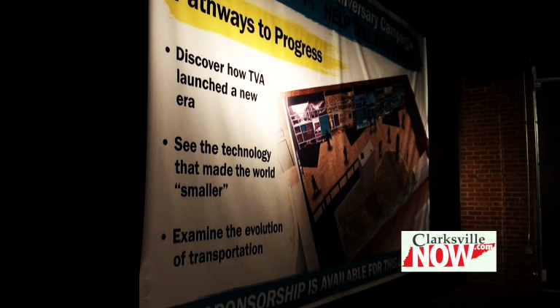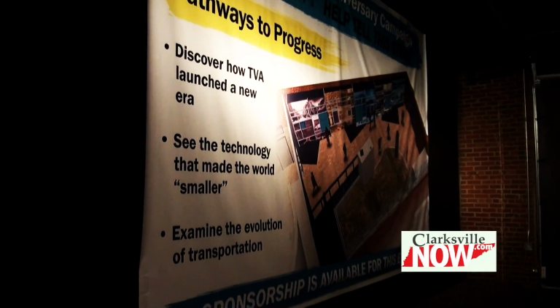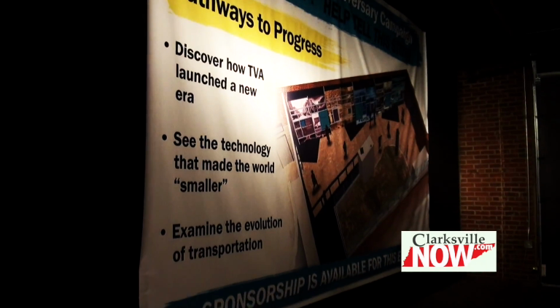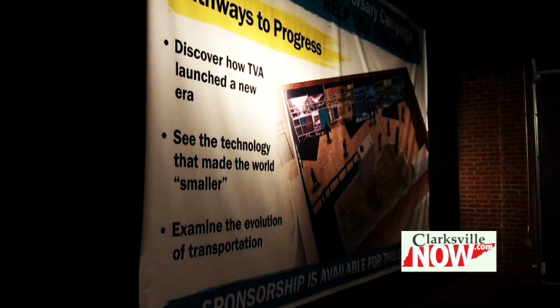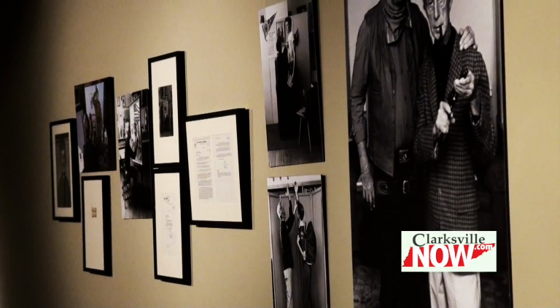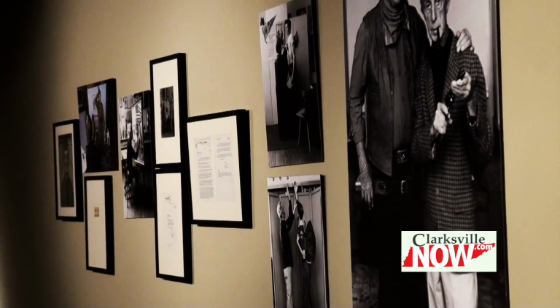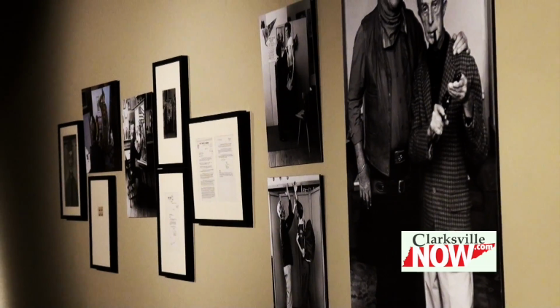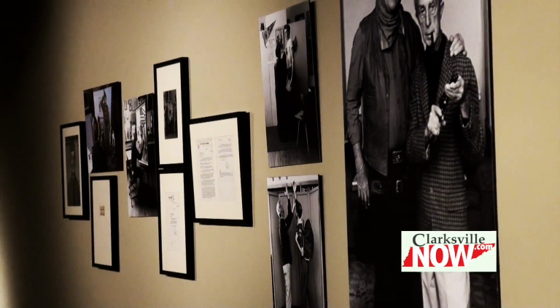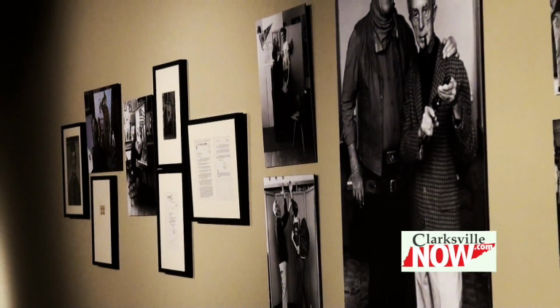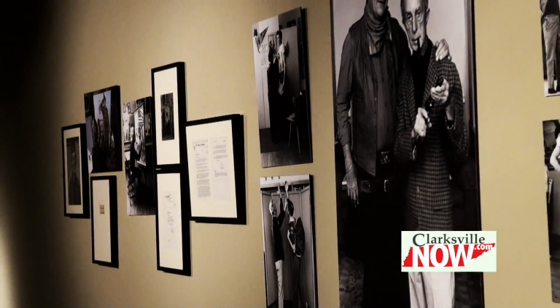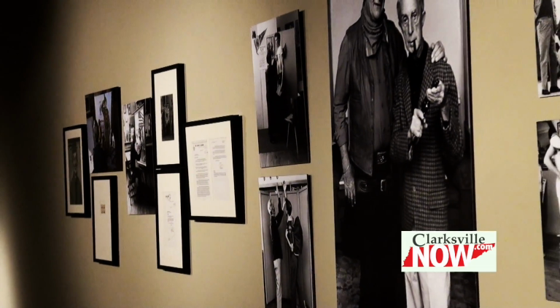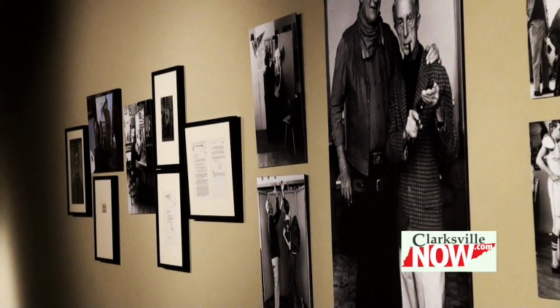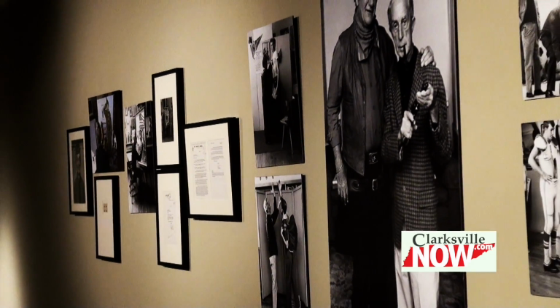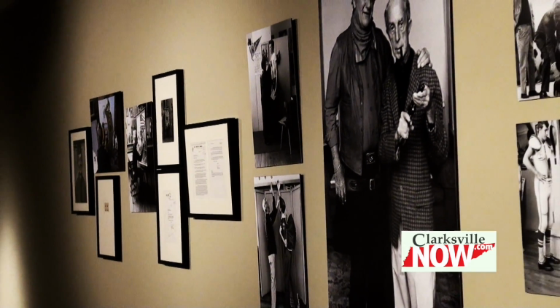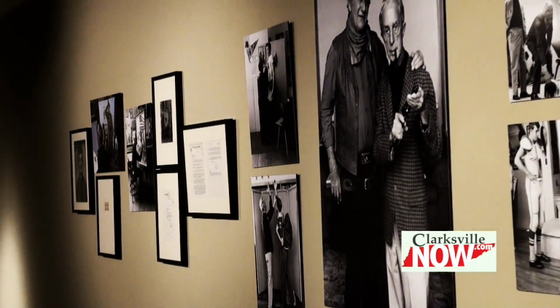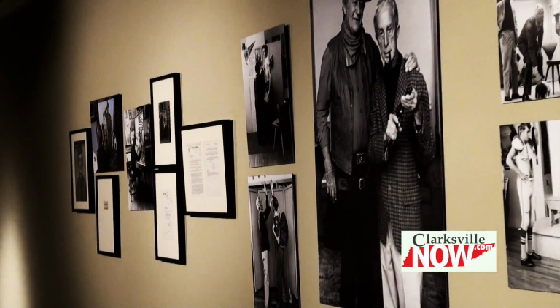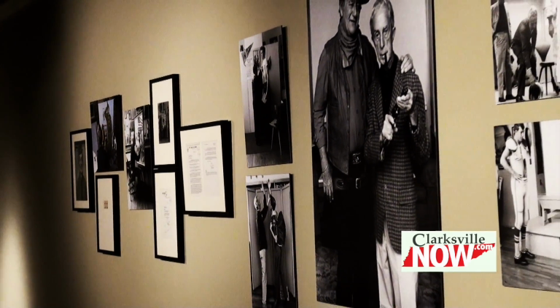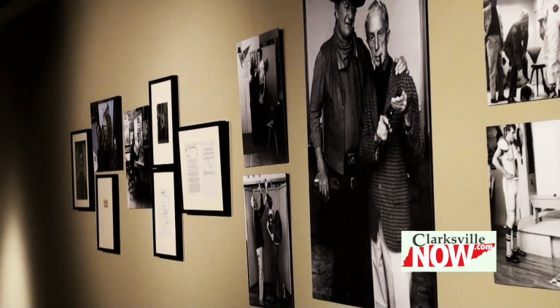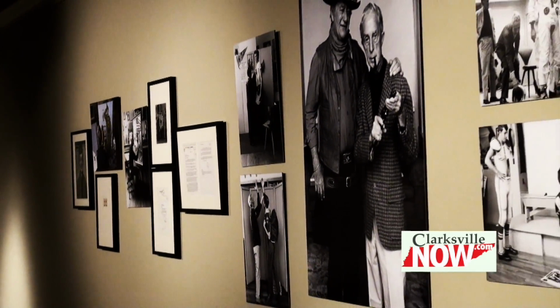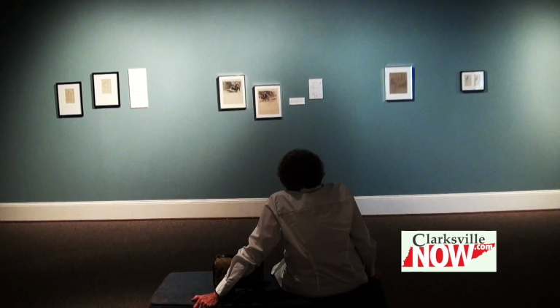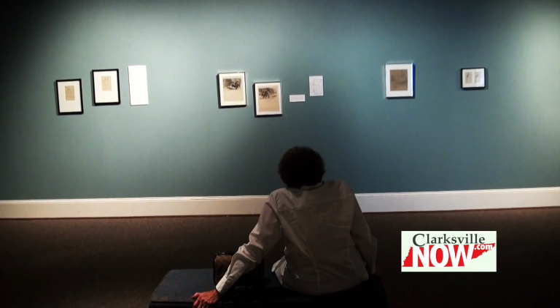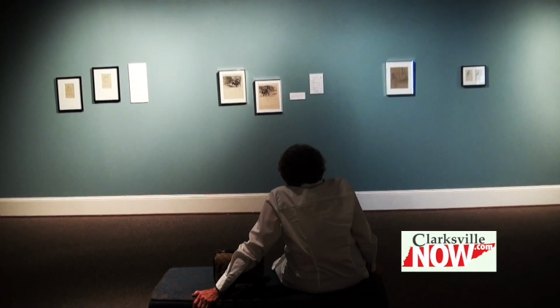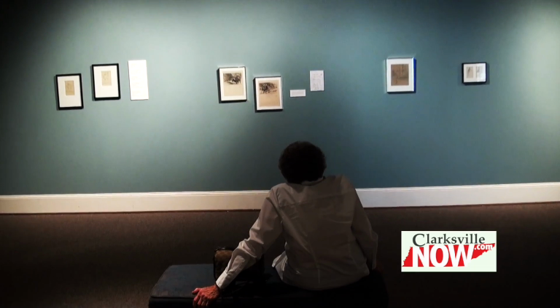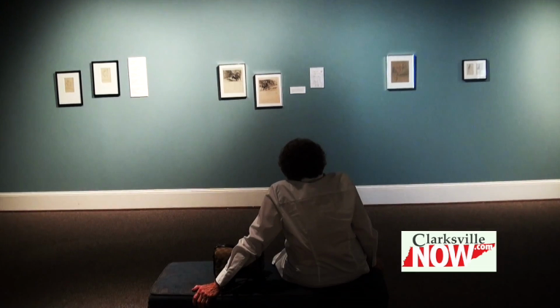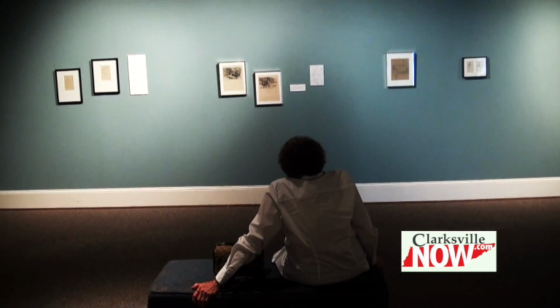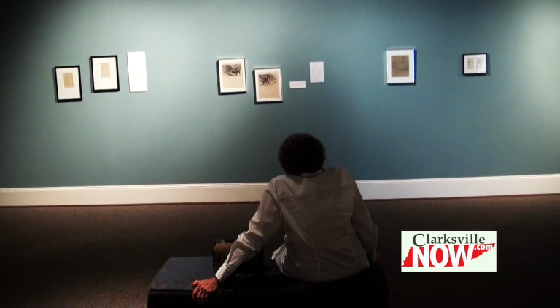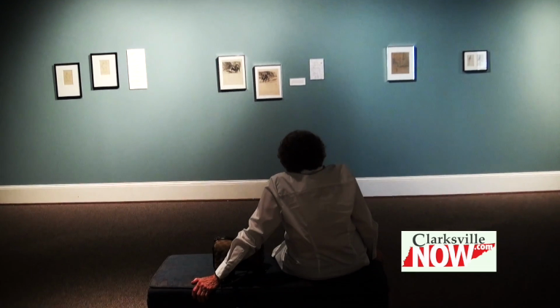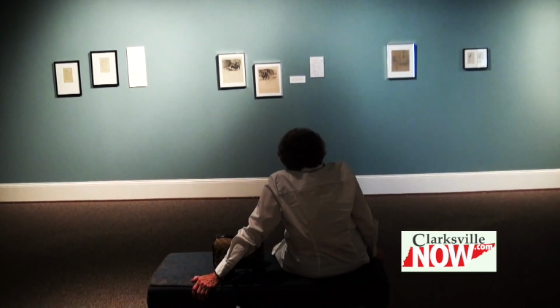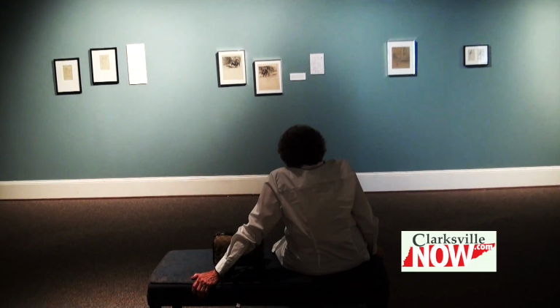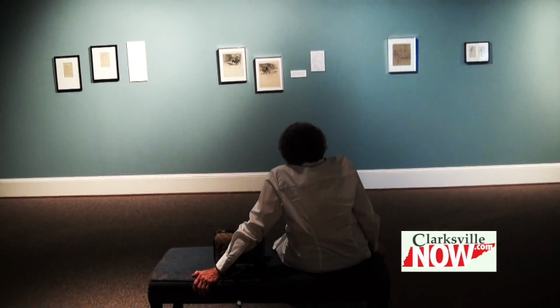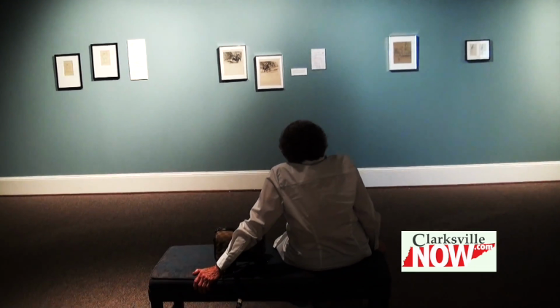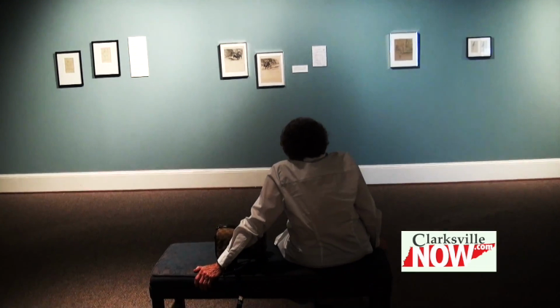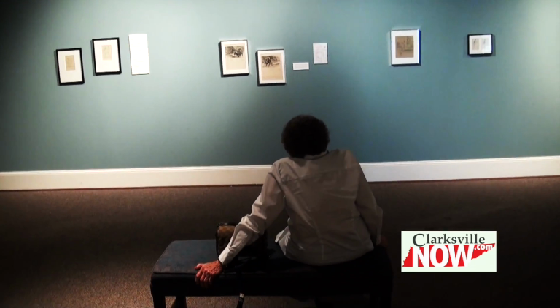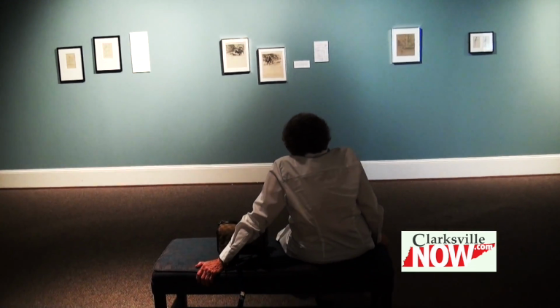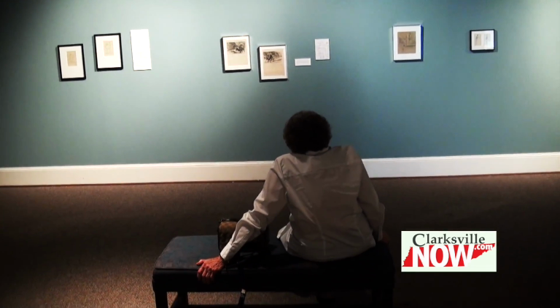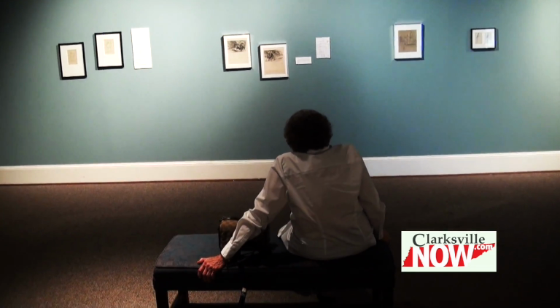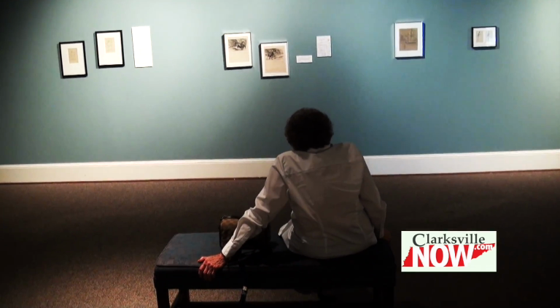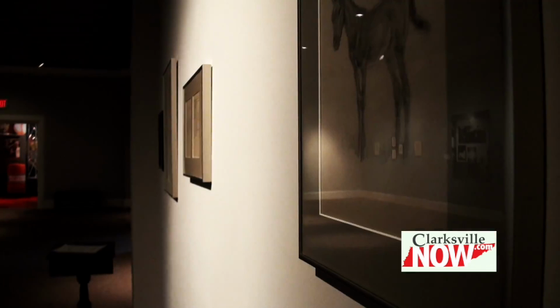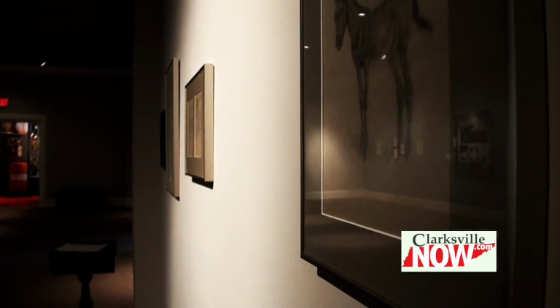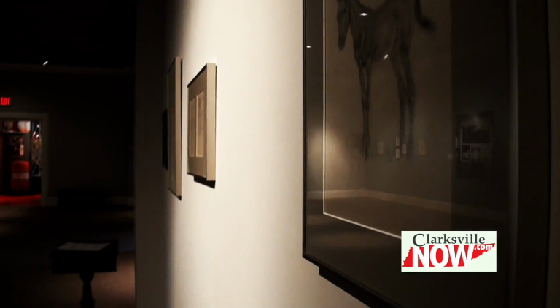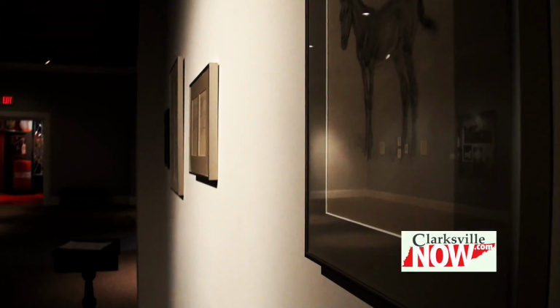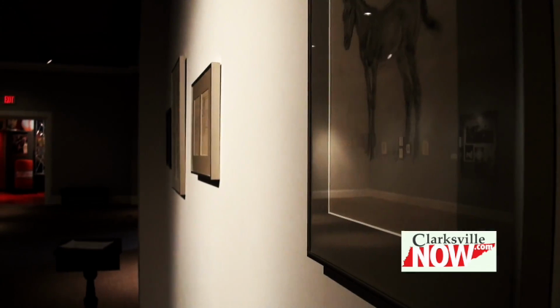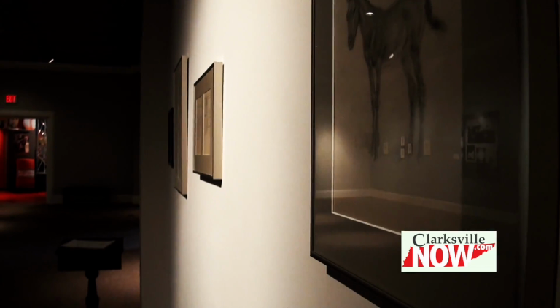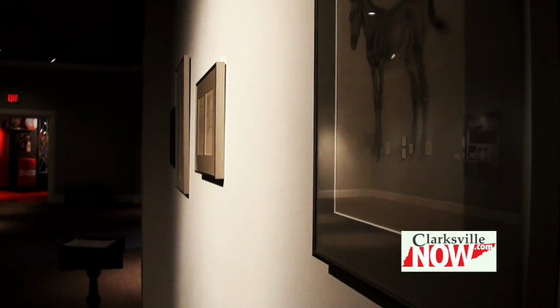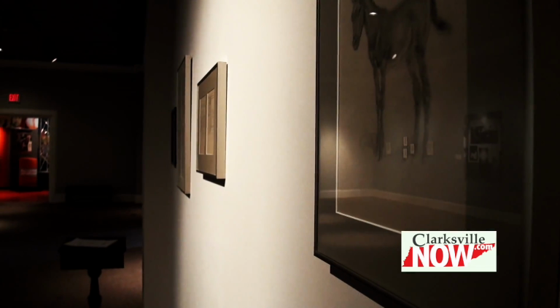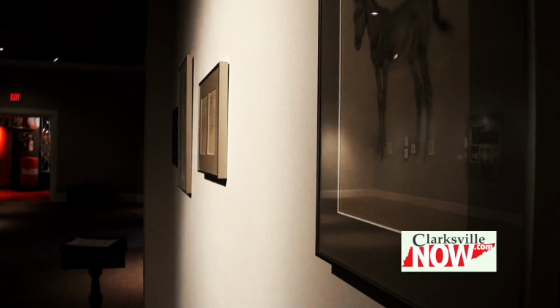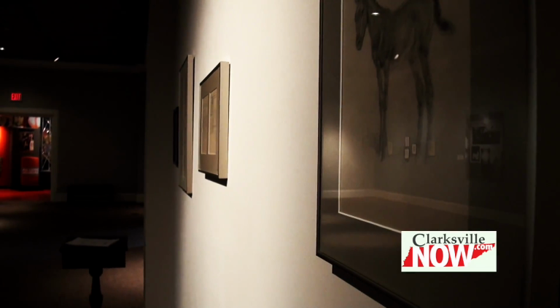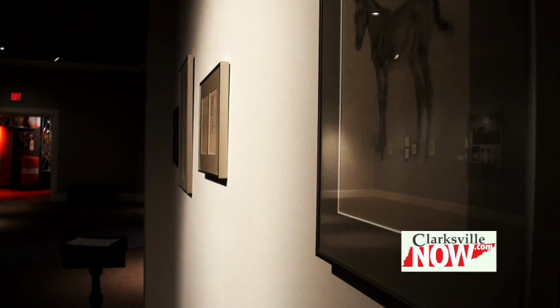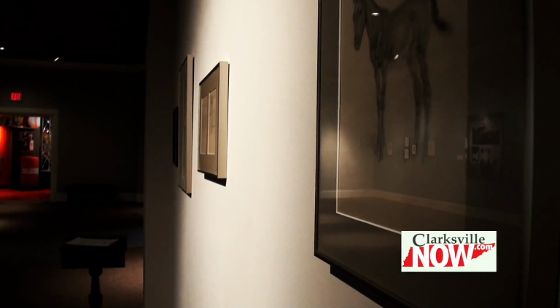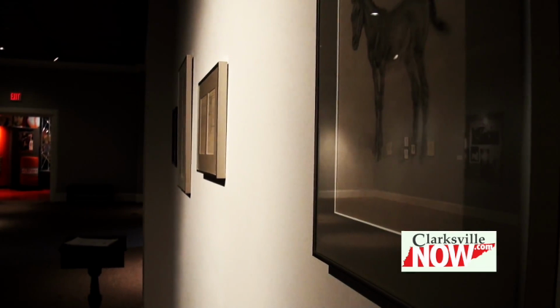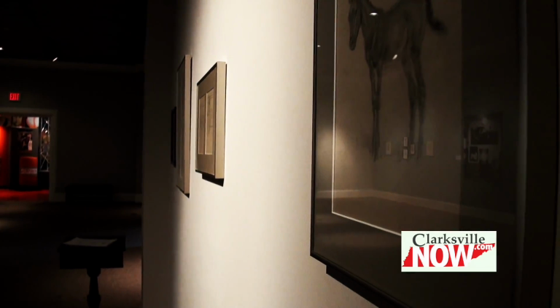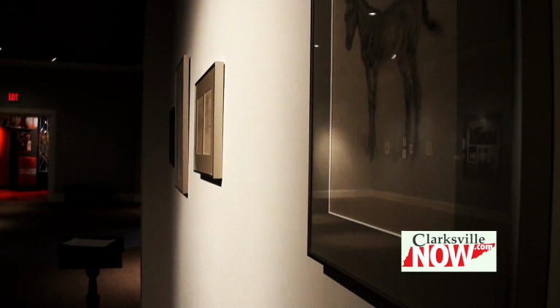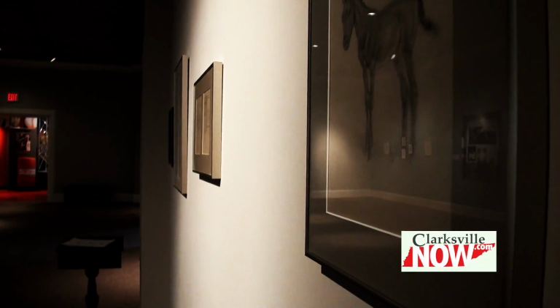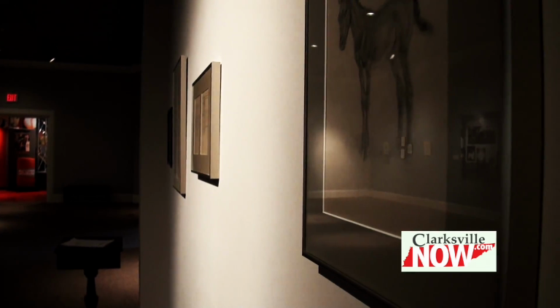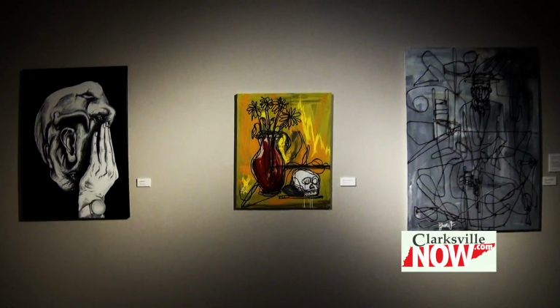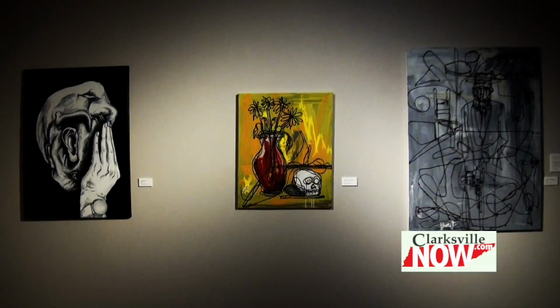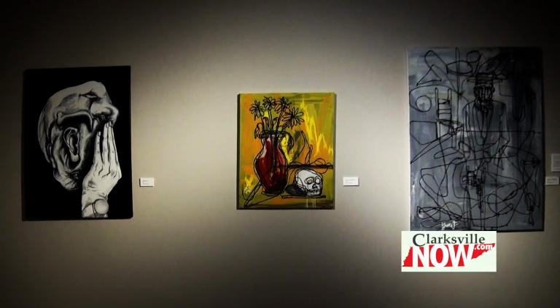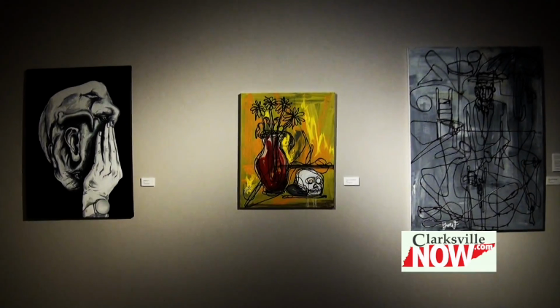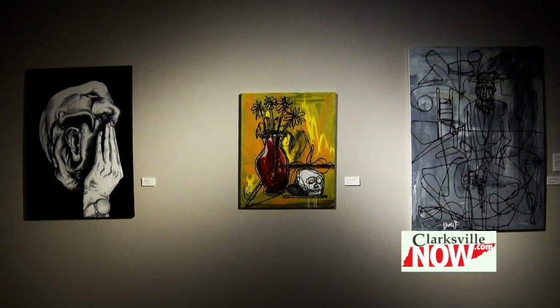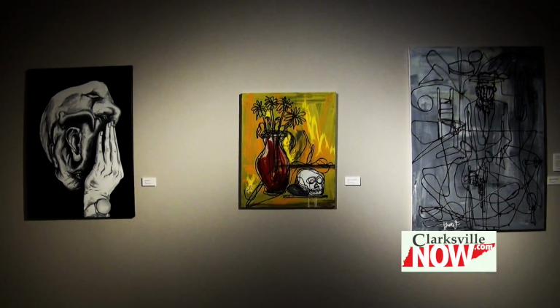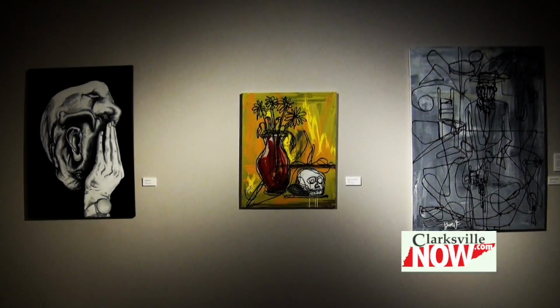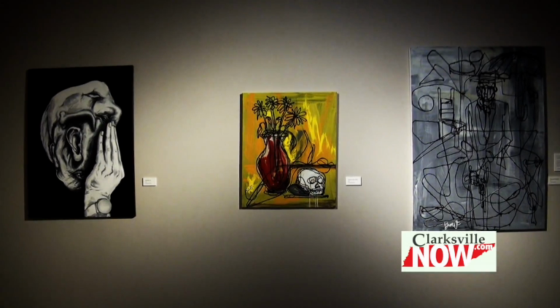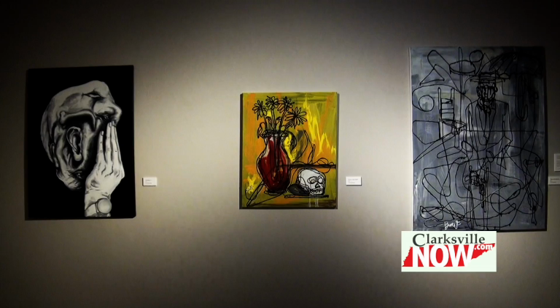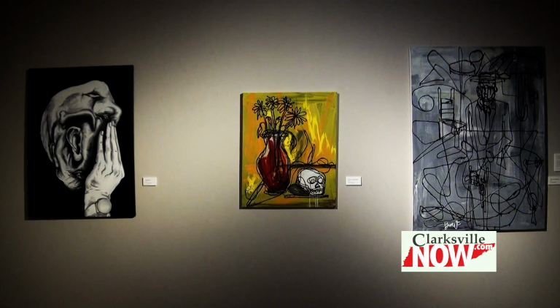We also have a lot of rotating exhibits — about 30 a year. We rotate about every other month so there's always something new to see.